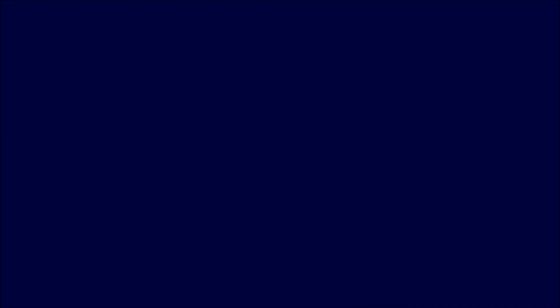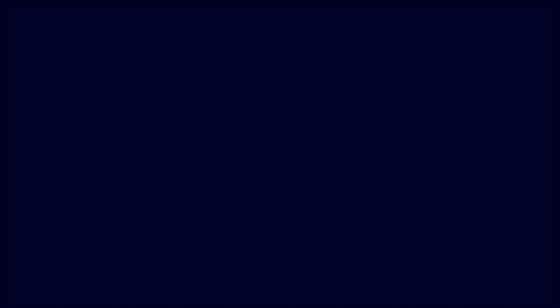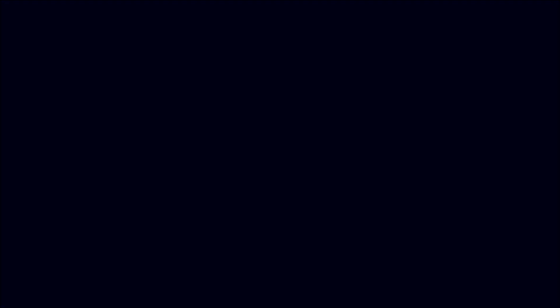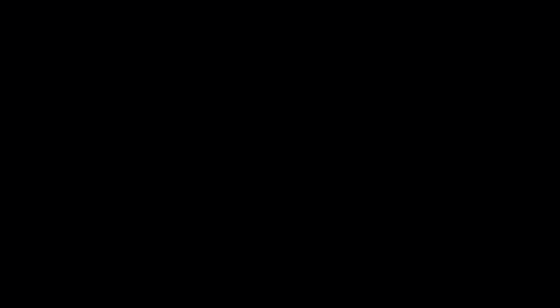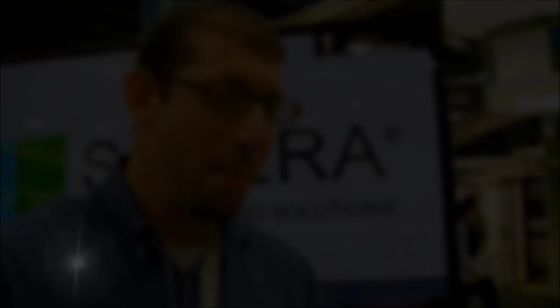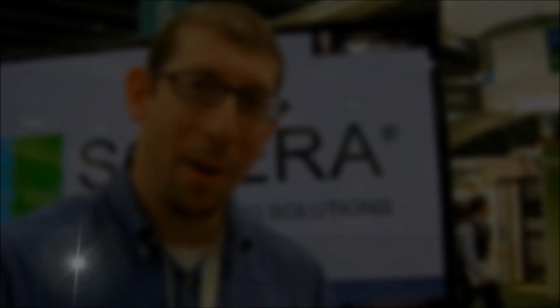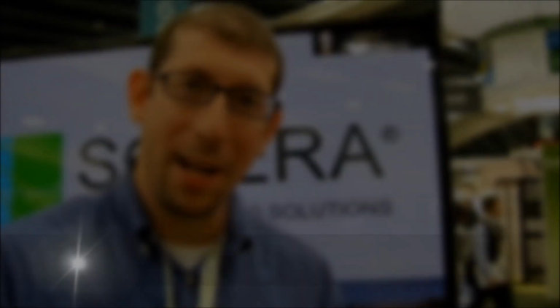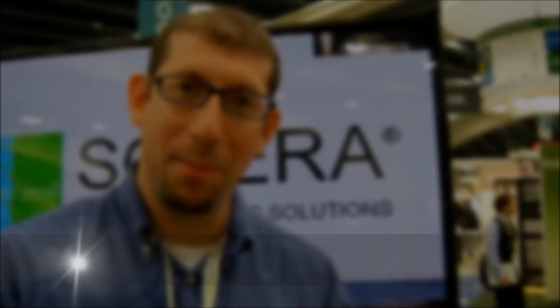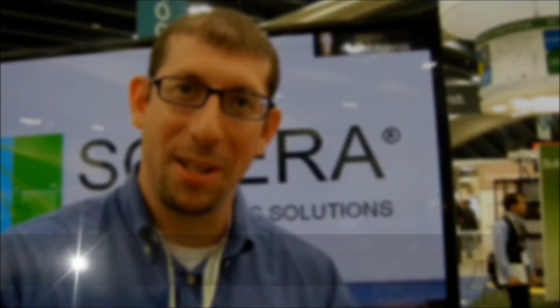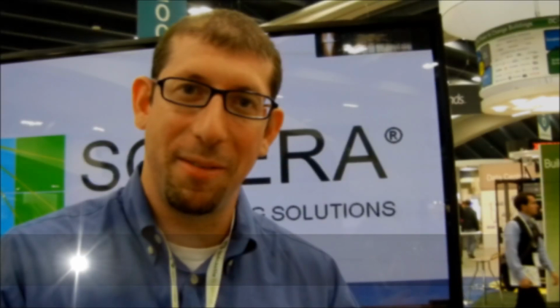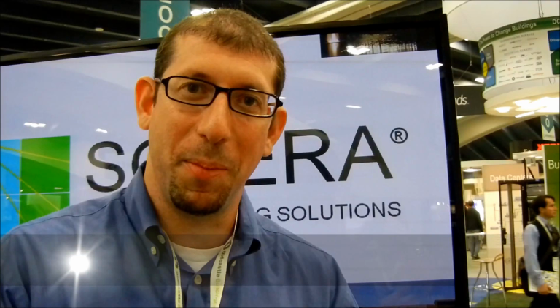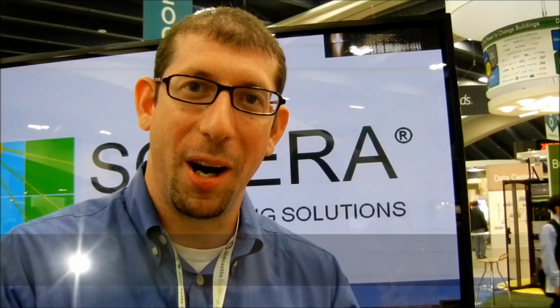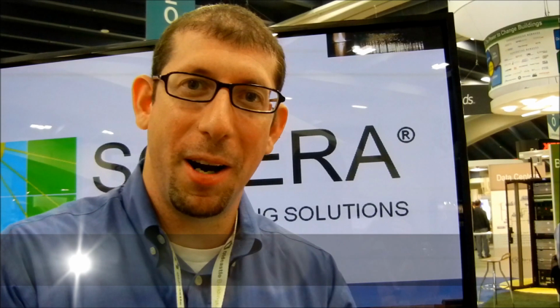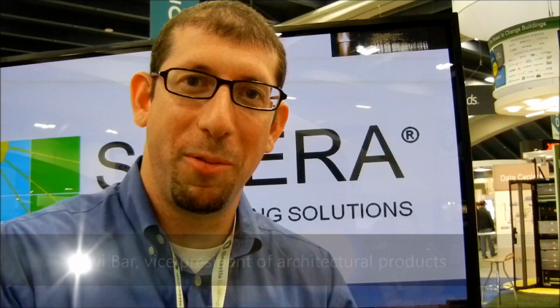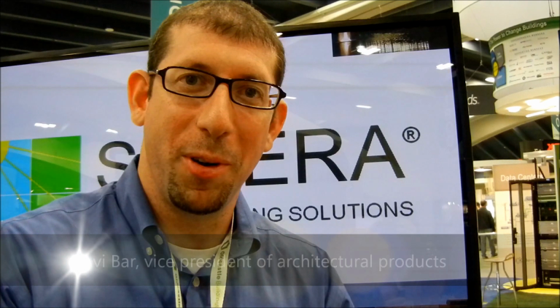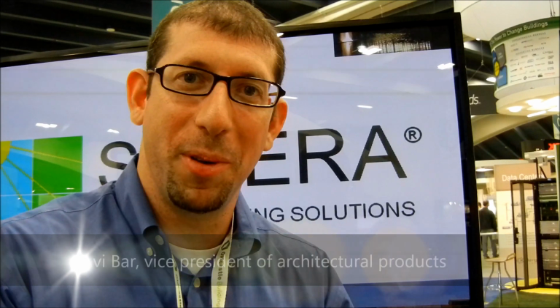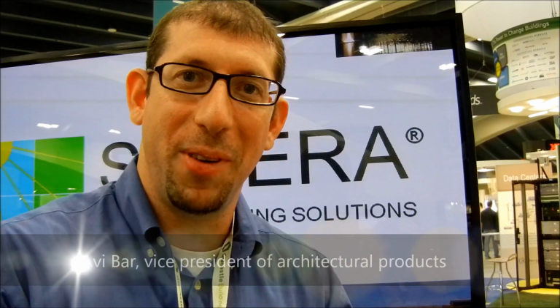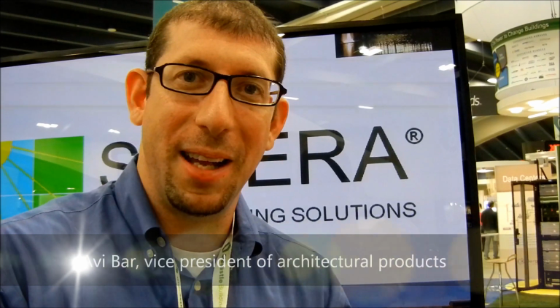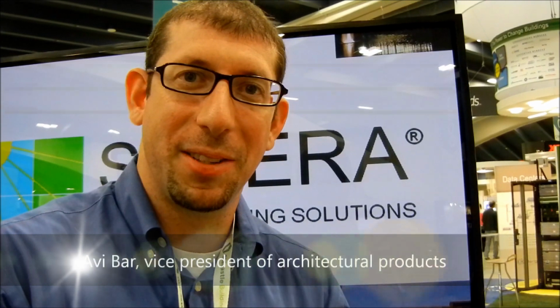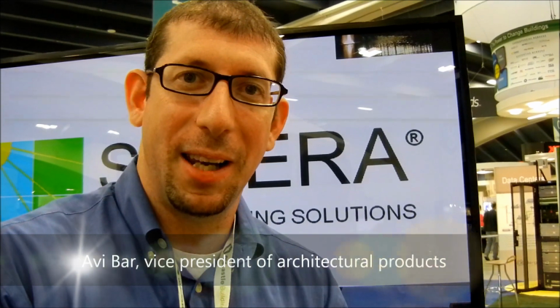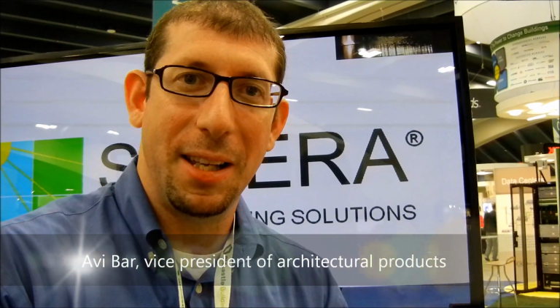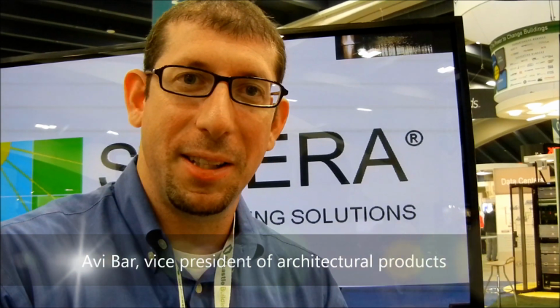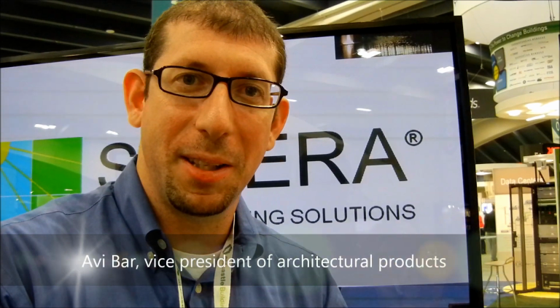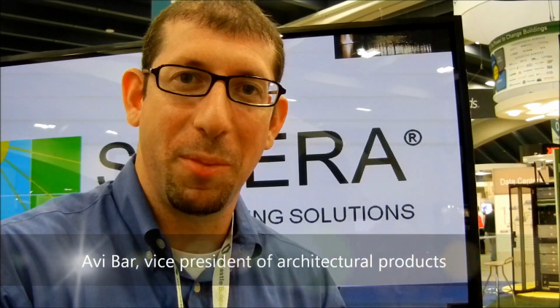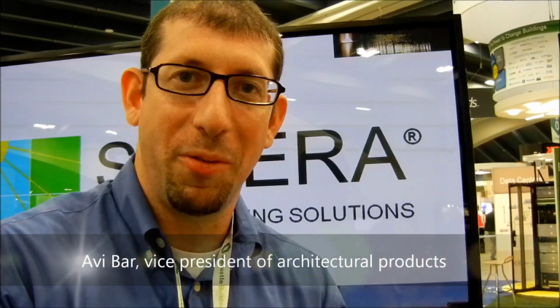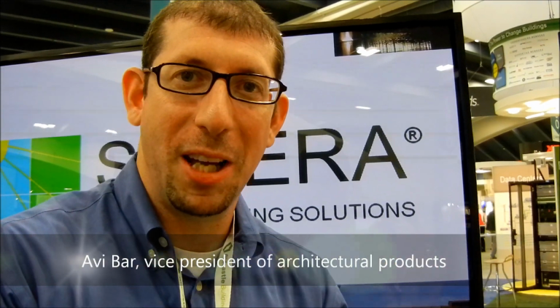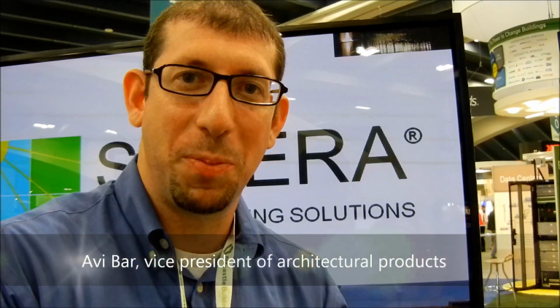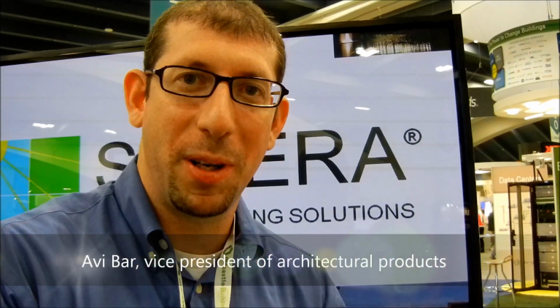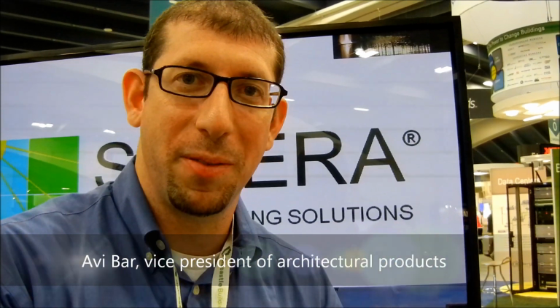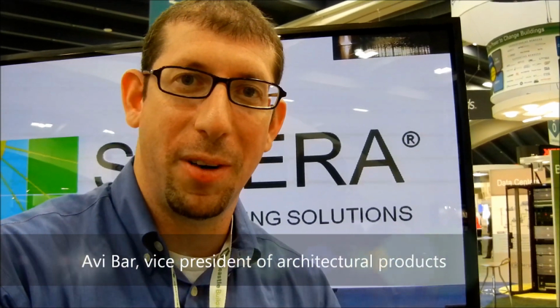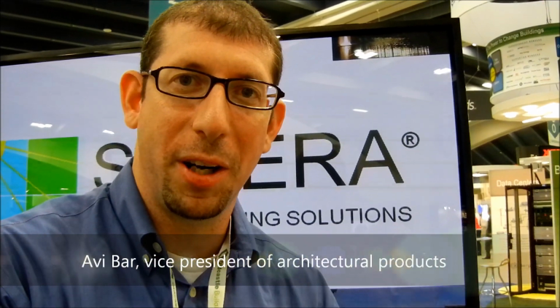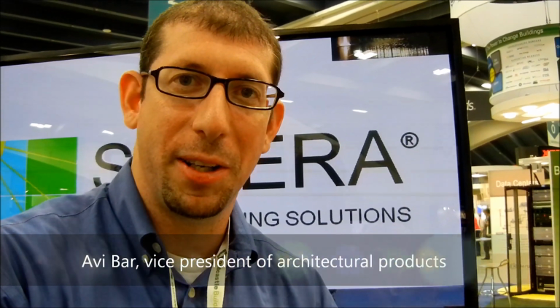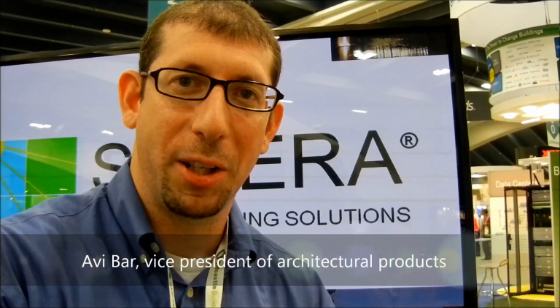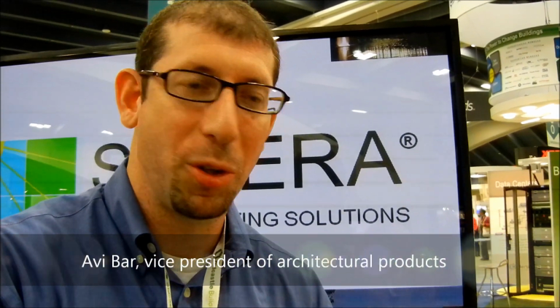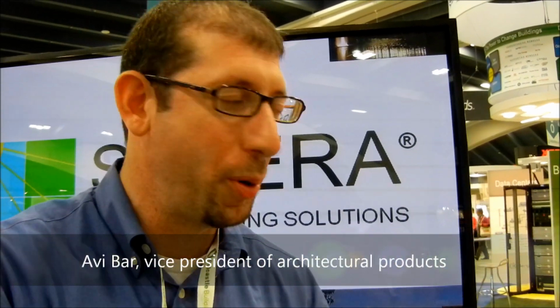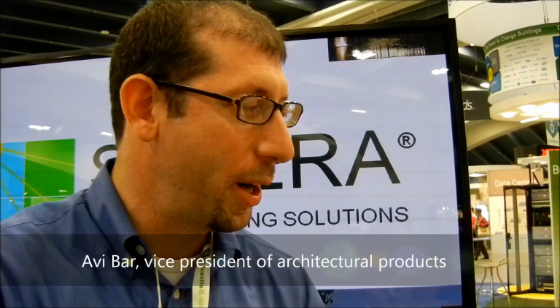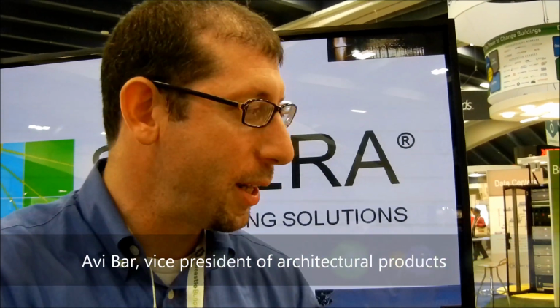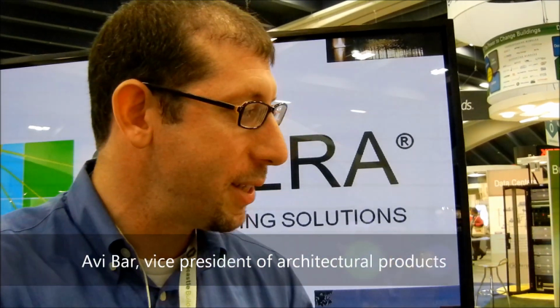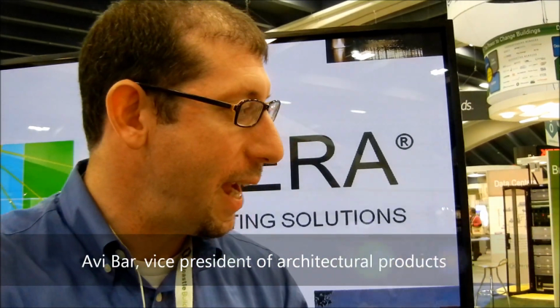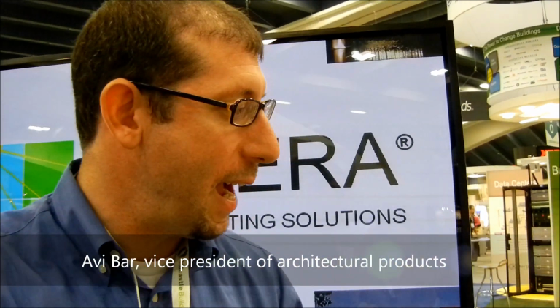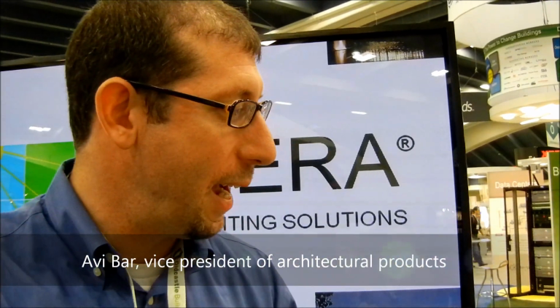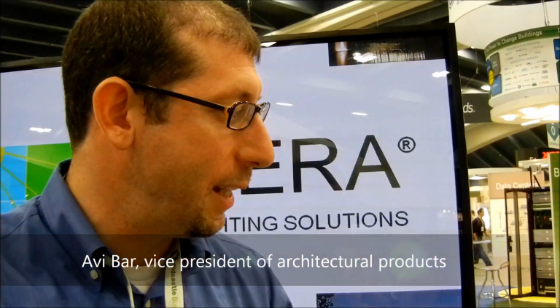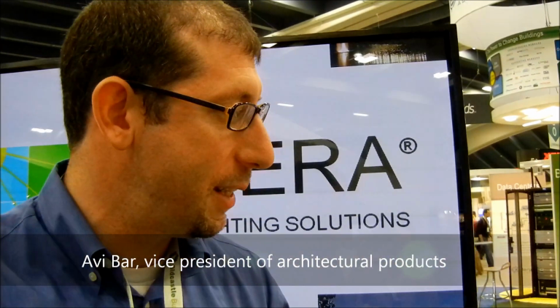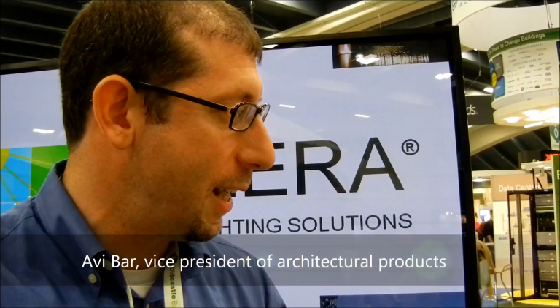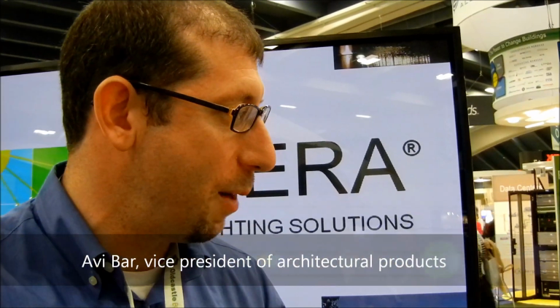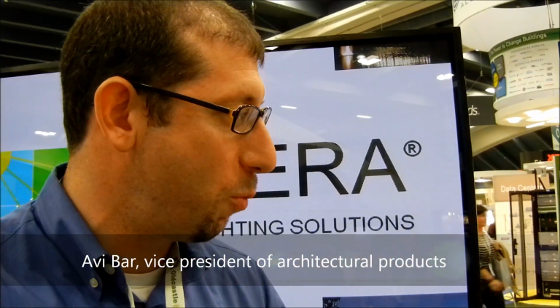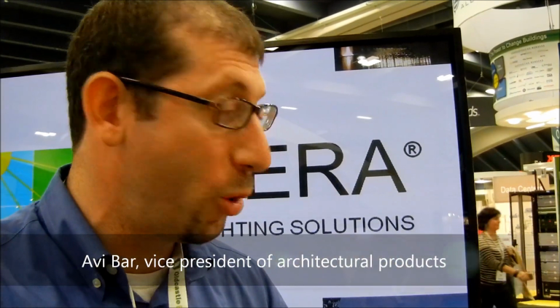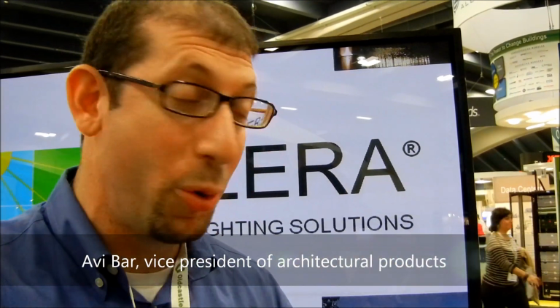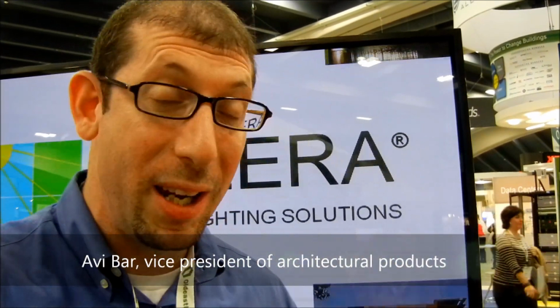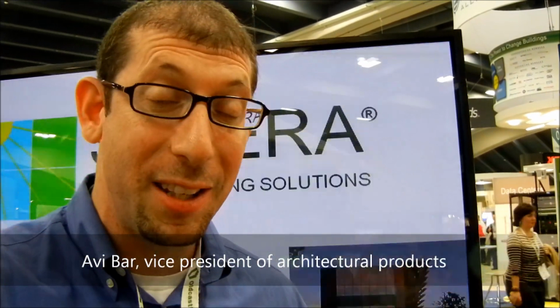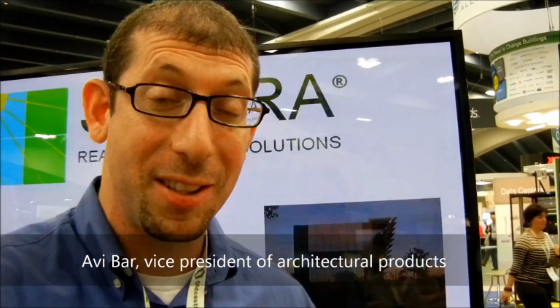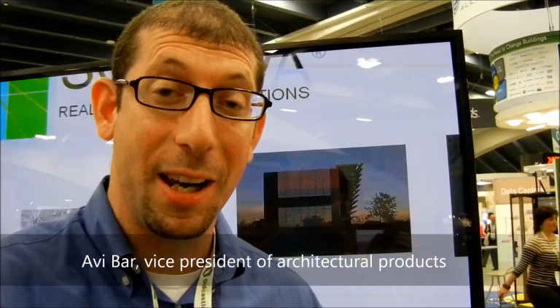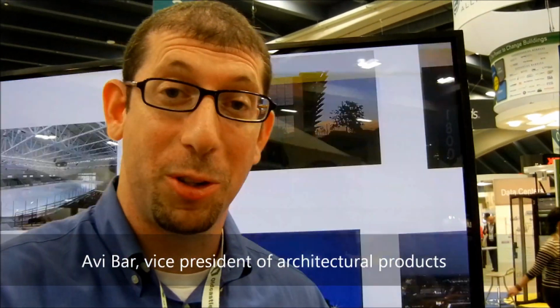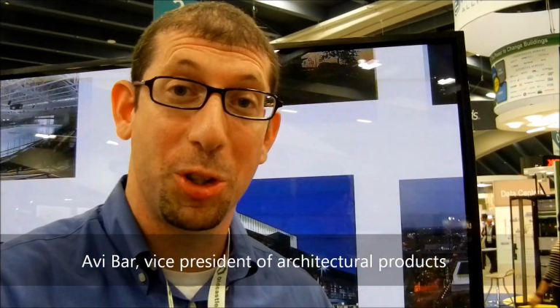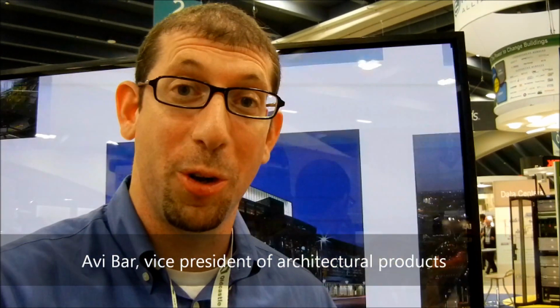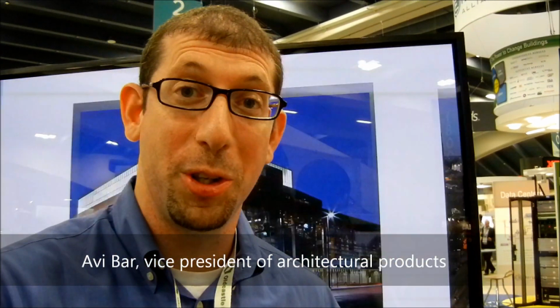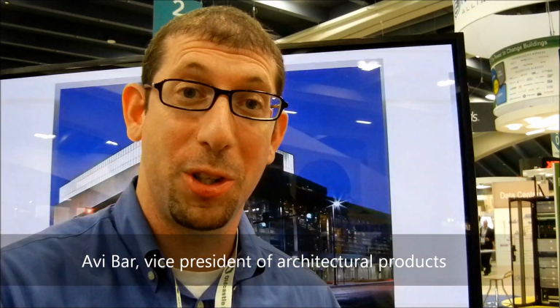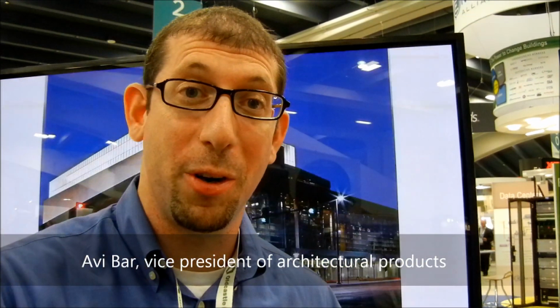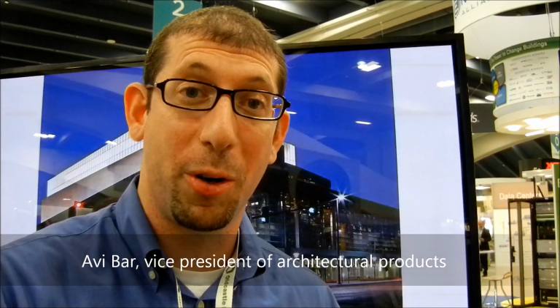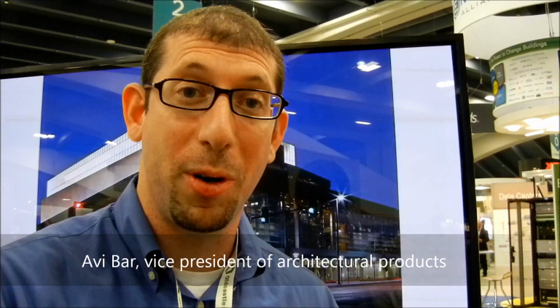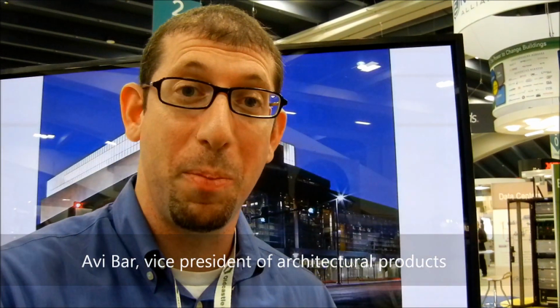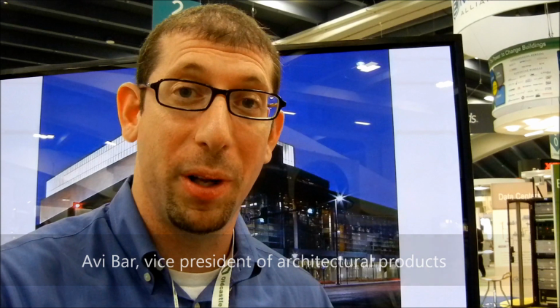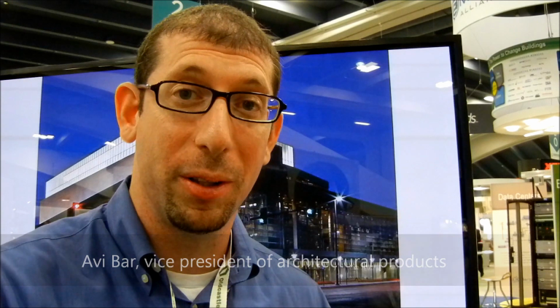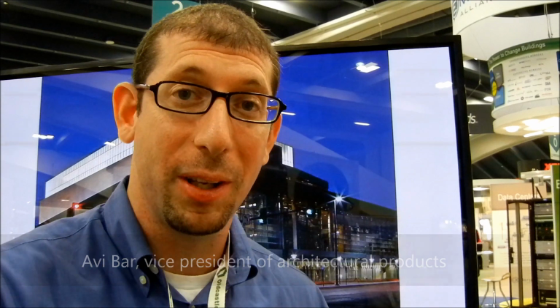Hi, my name is Avi Barr. I'm from Advanced Glazings. I'm the Vice President of Architectural Products, and we're really excited to show this year at Greenbuild our Celera product.